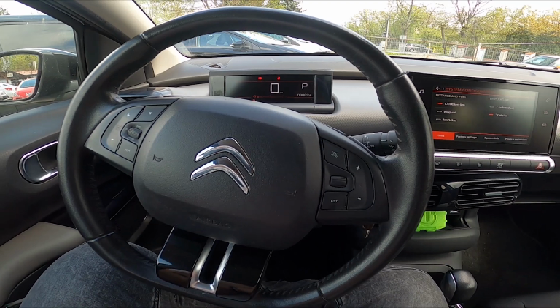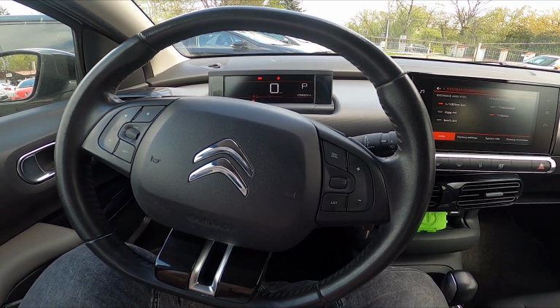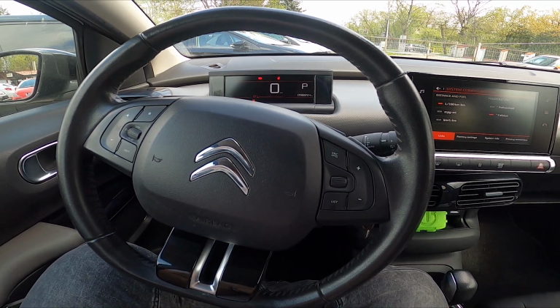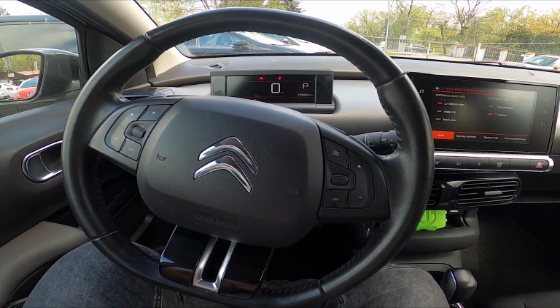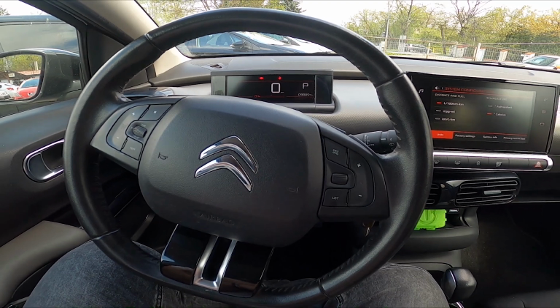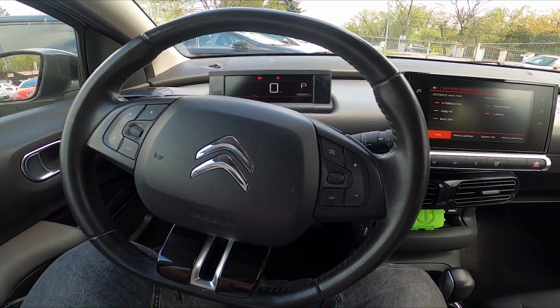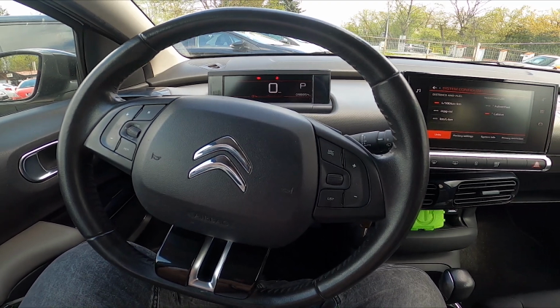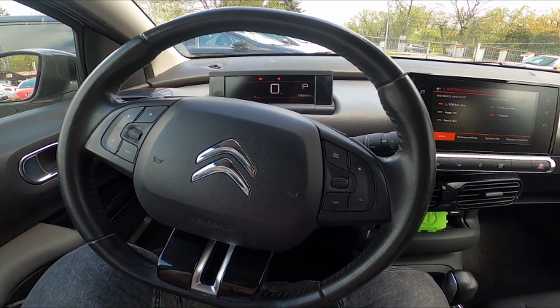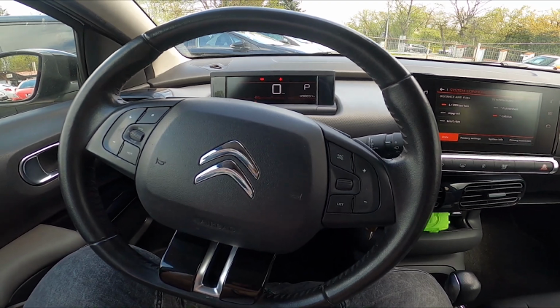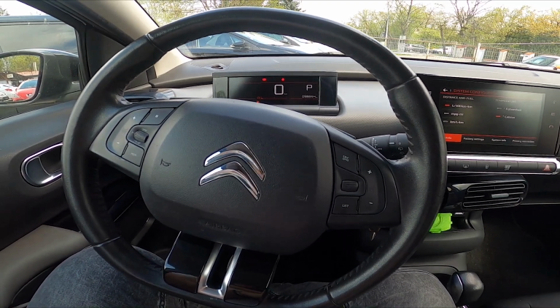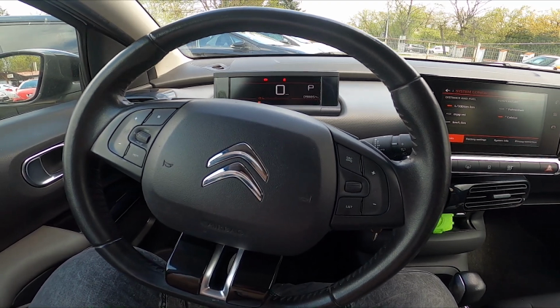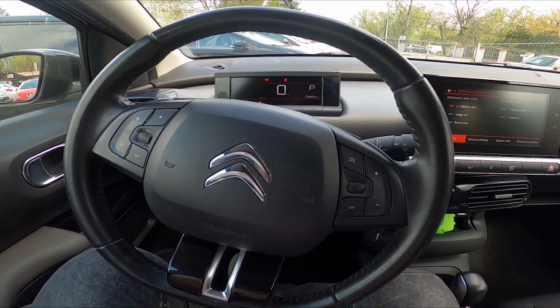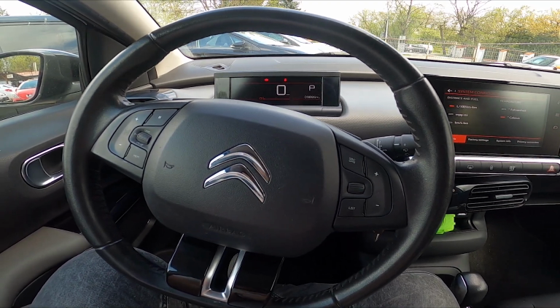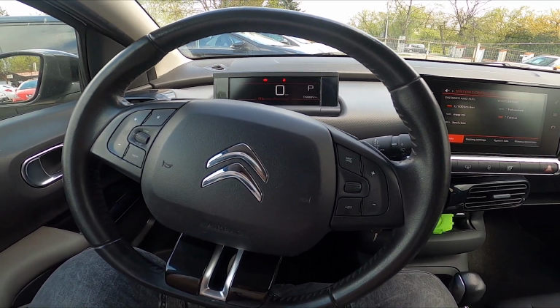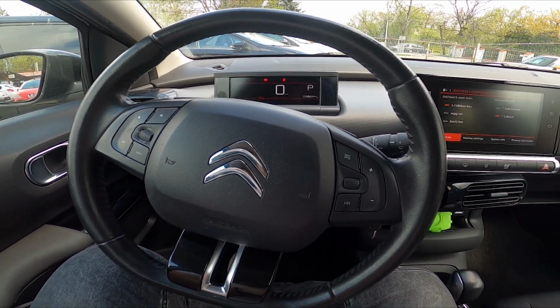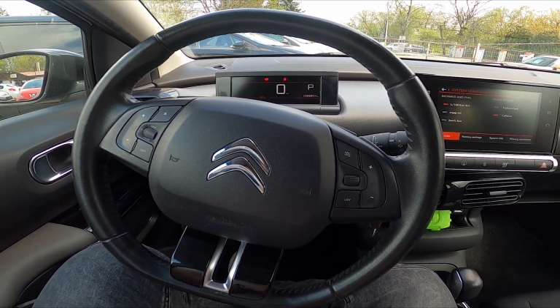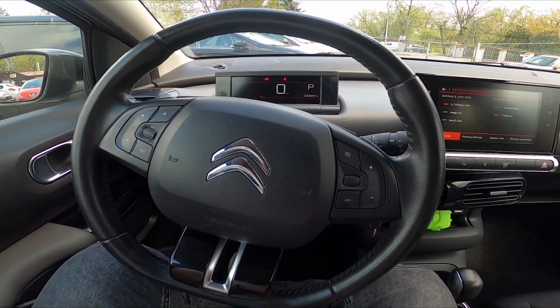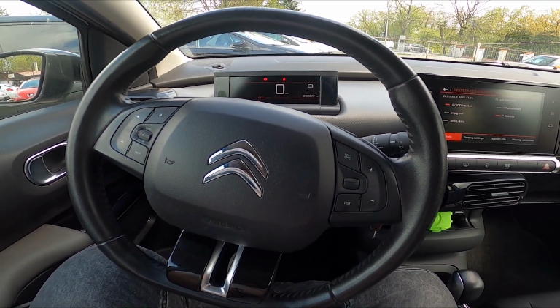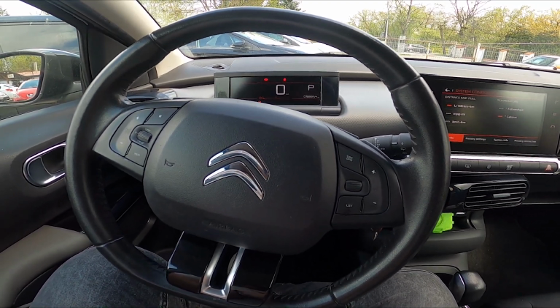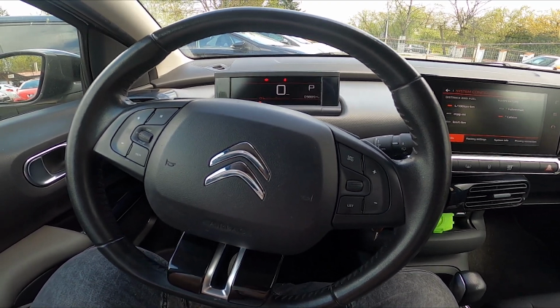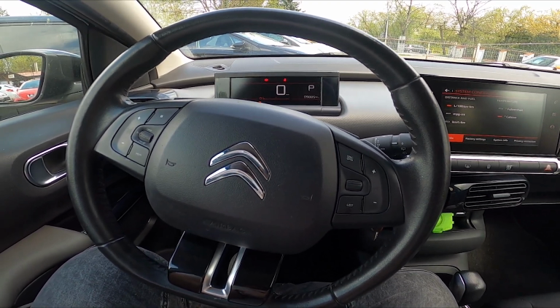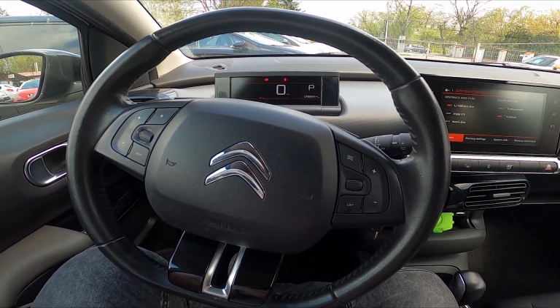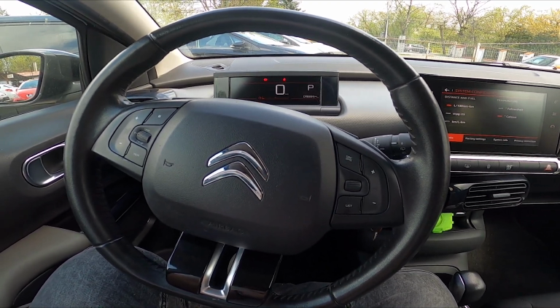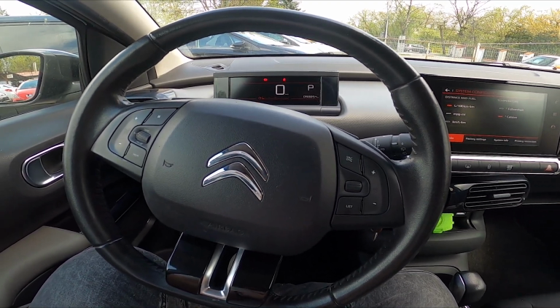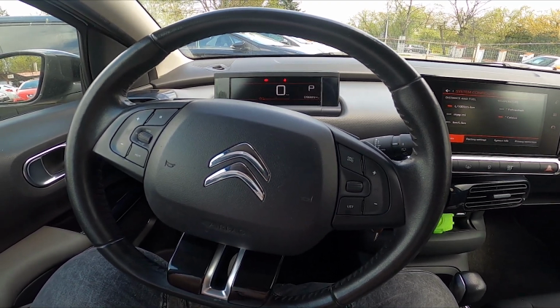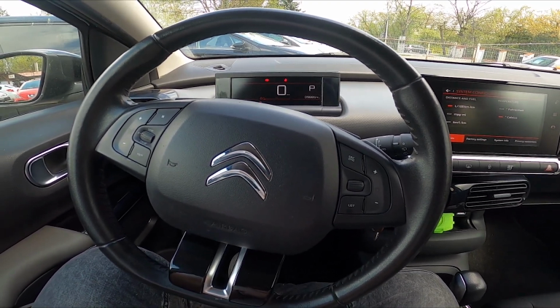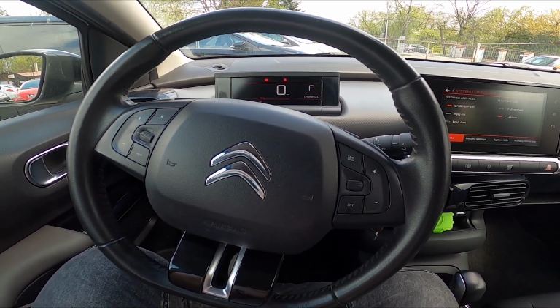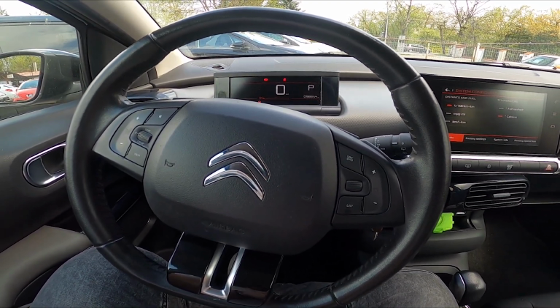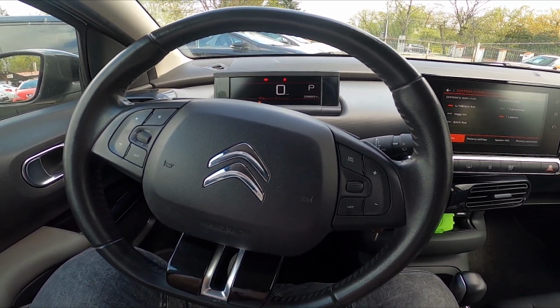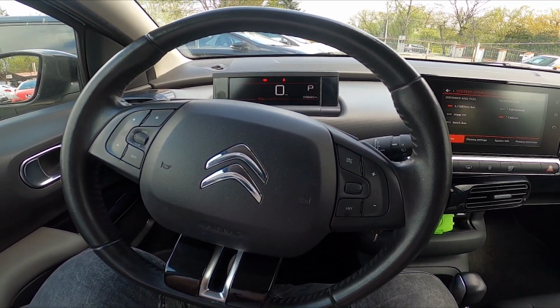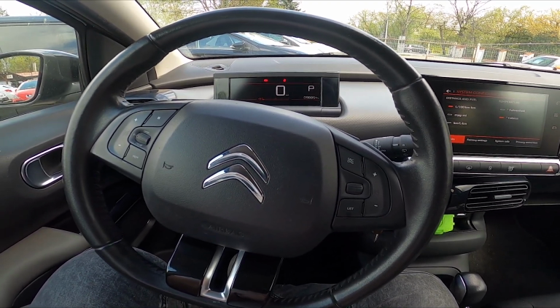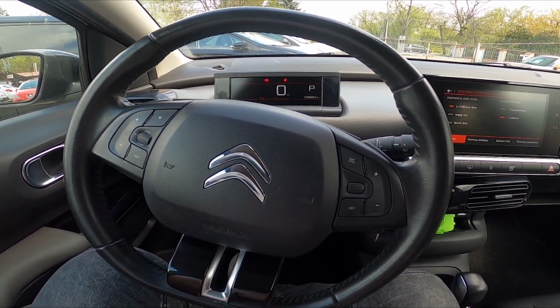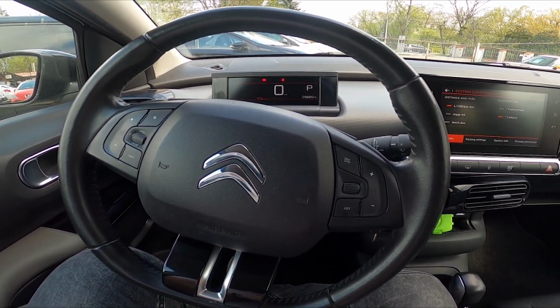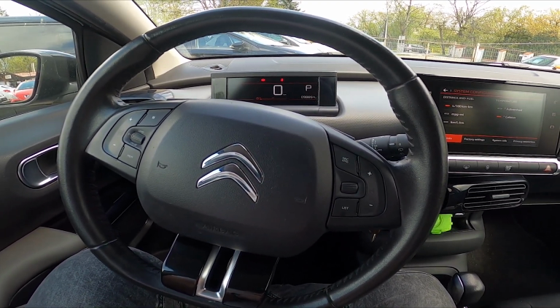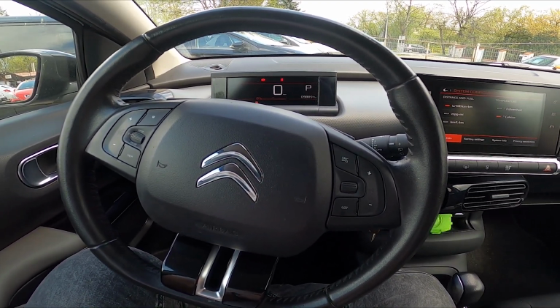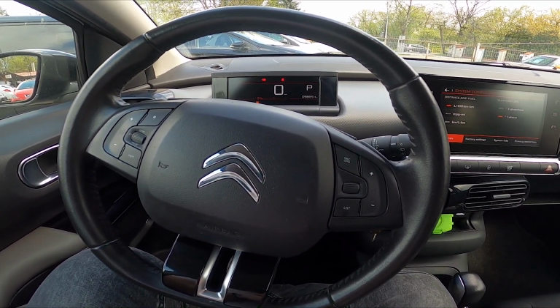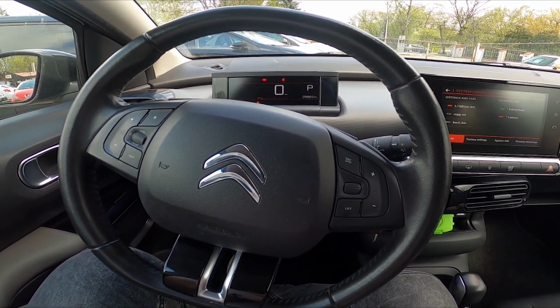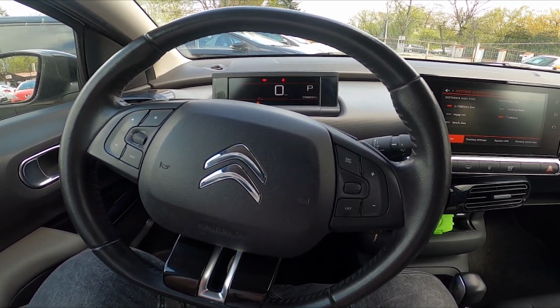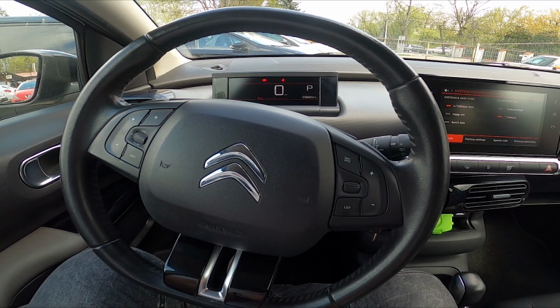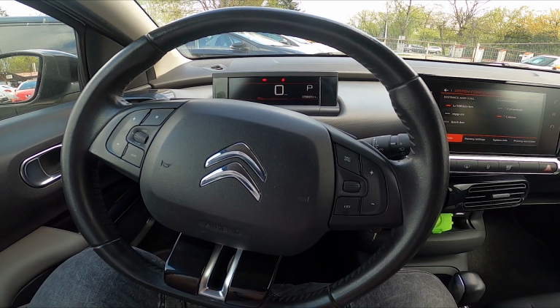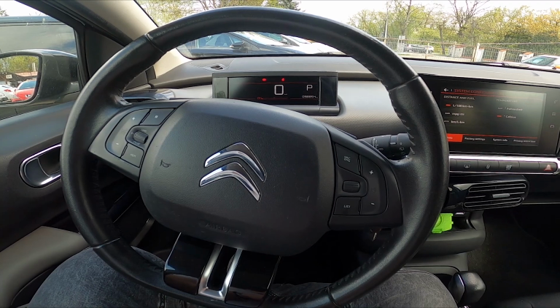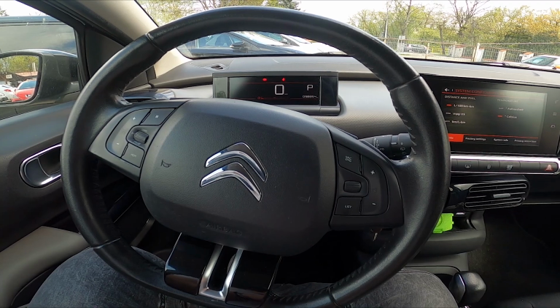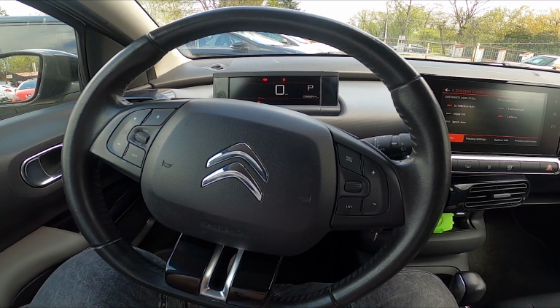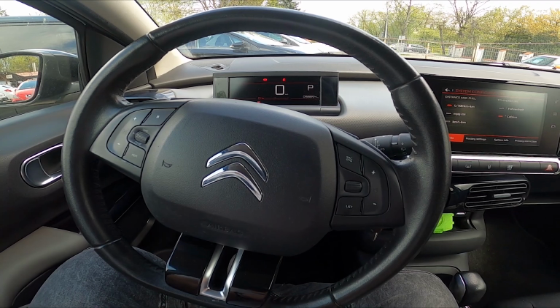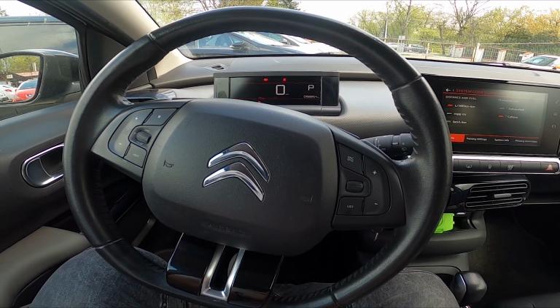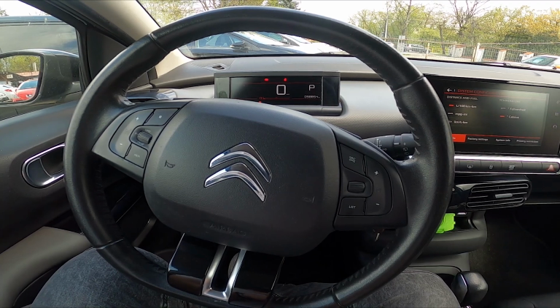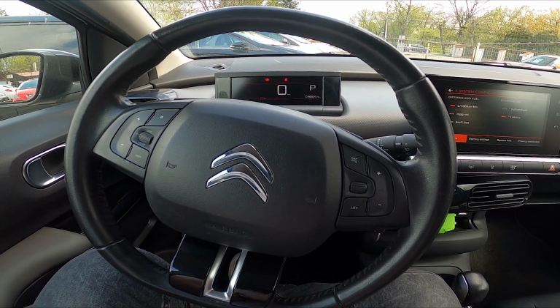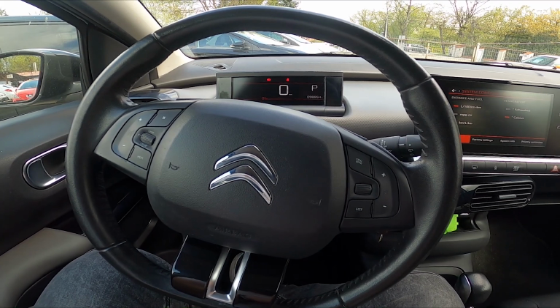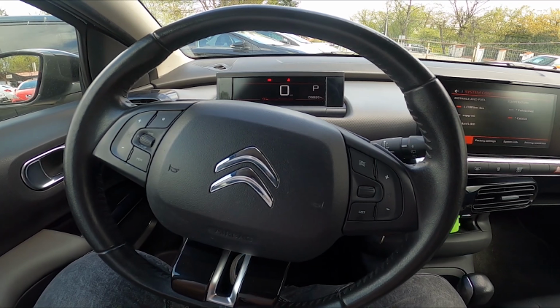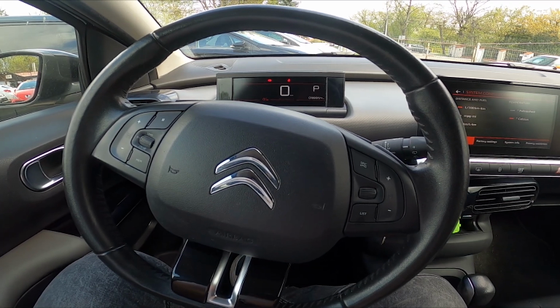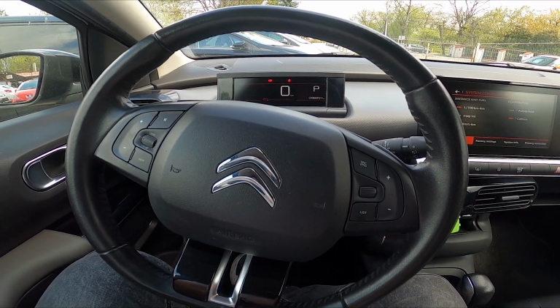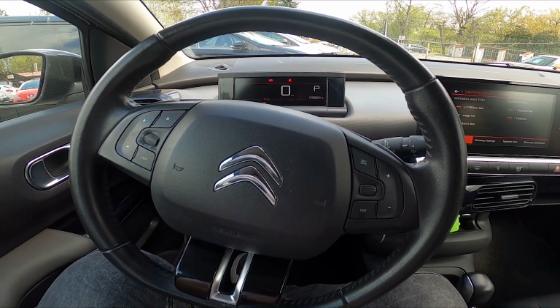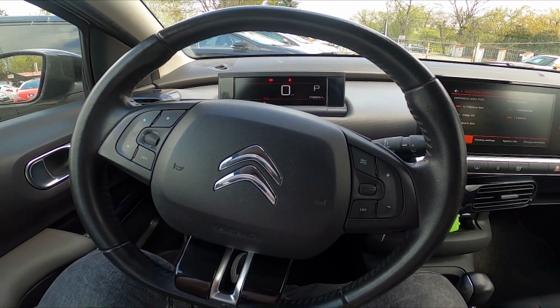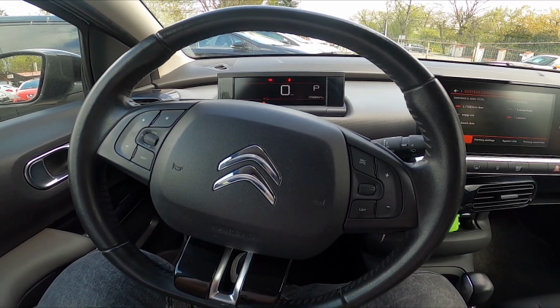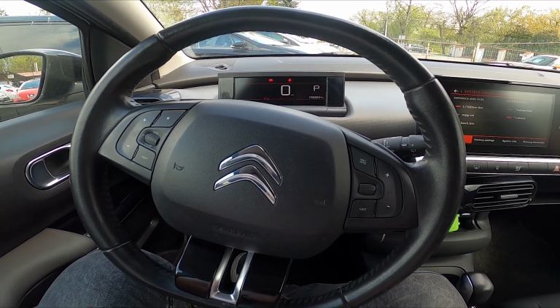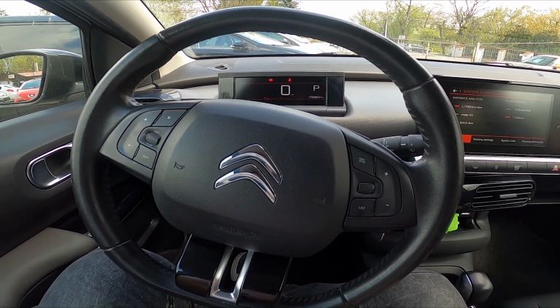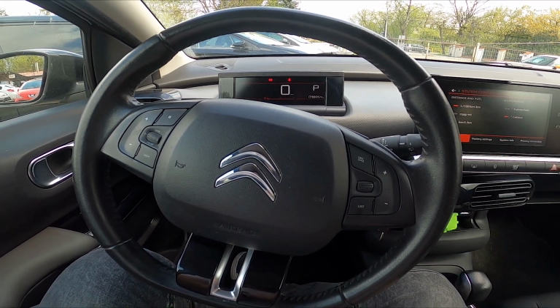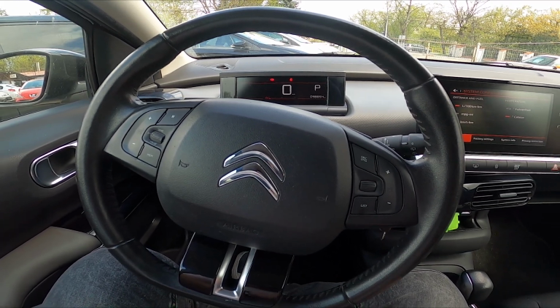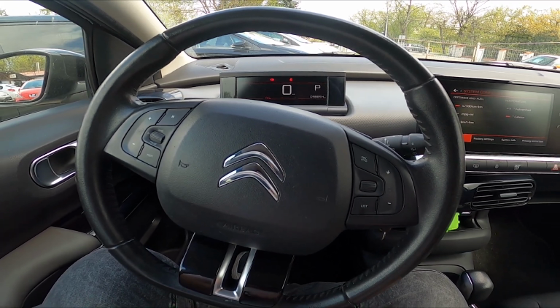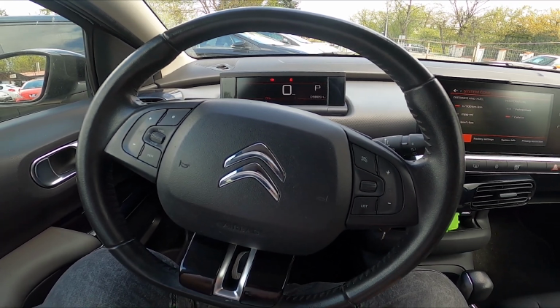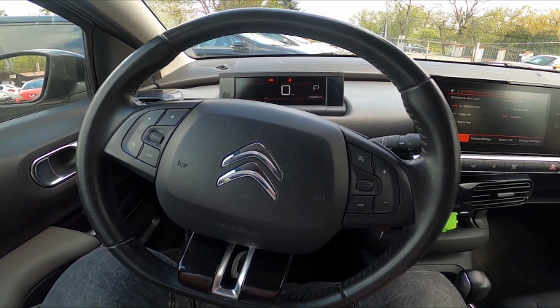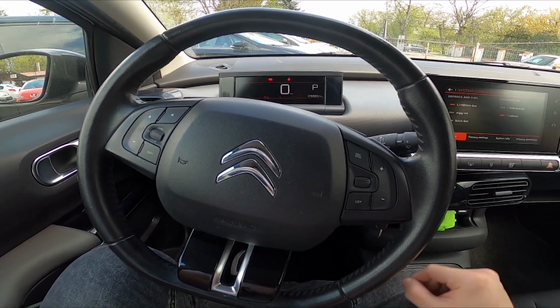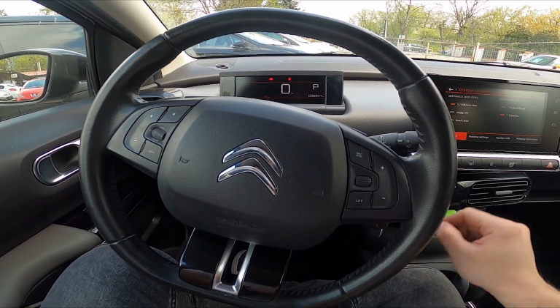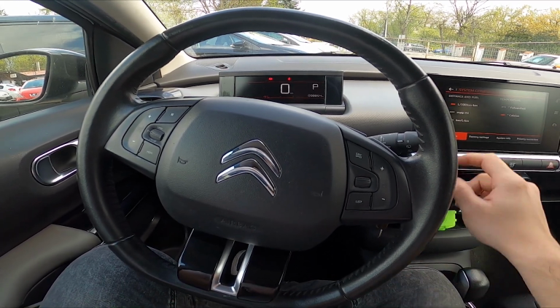Hello, today I'm in Citroen C4 Cactus. In this video I'll show you how to perform a system factory reset.